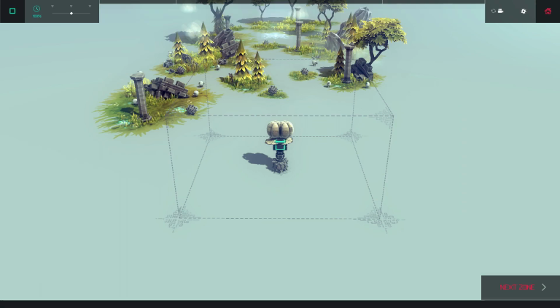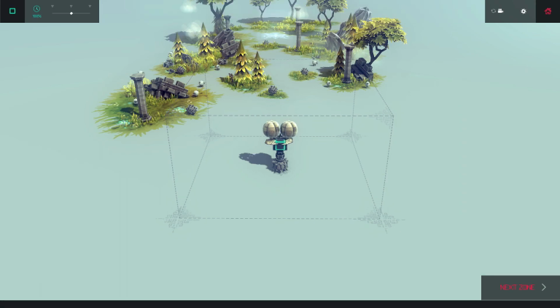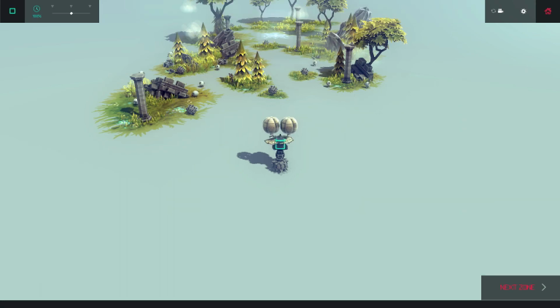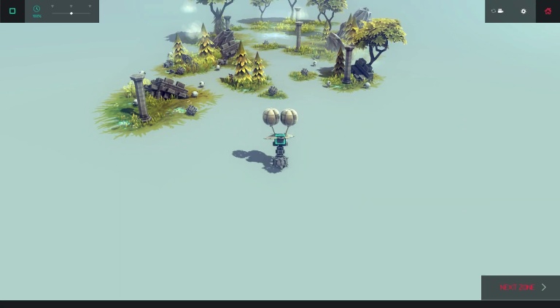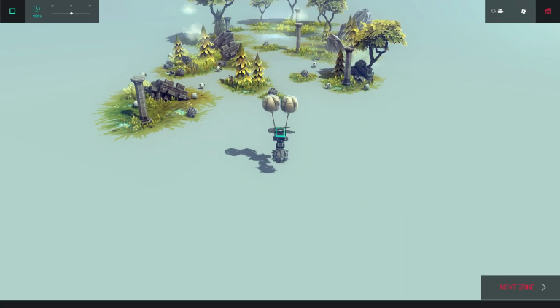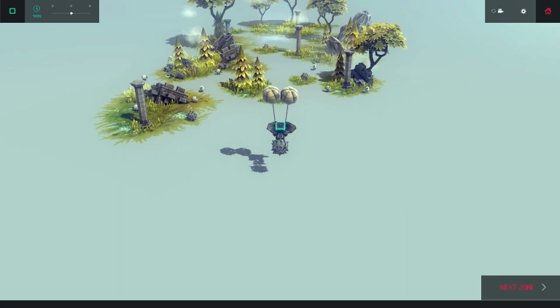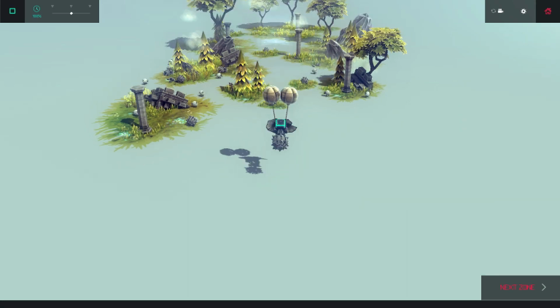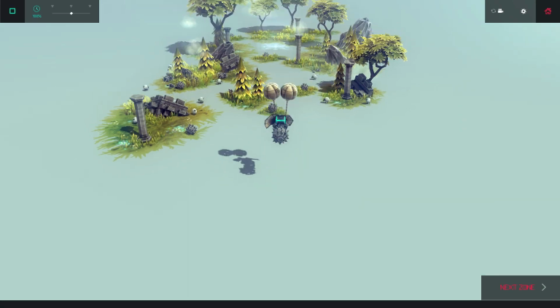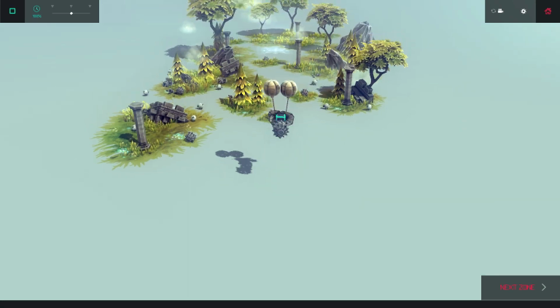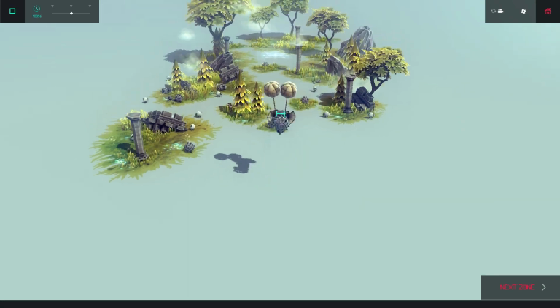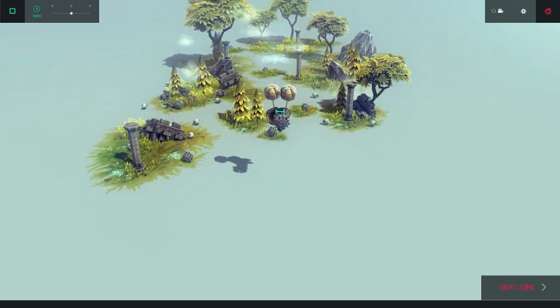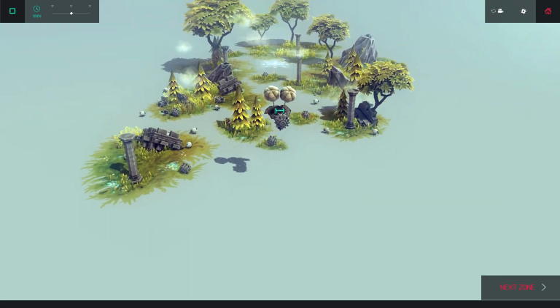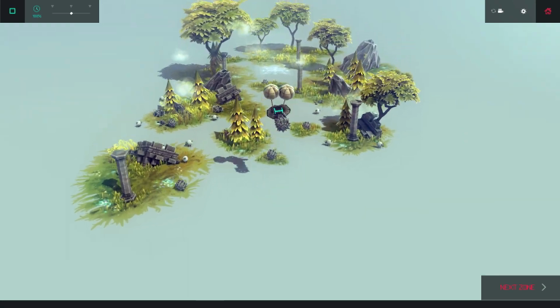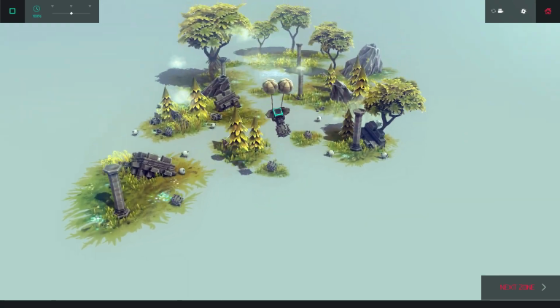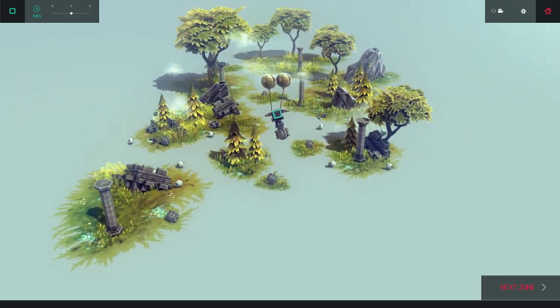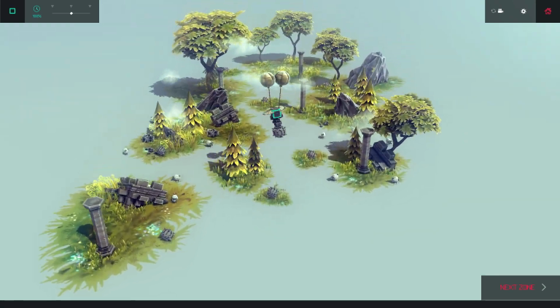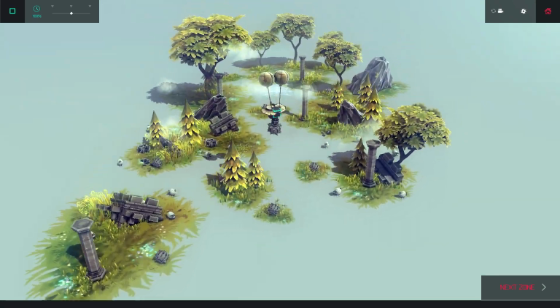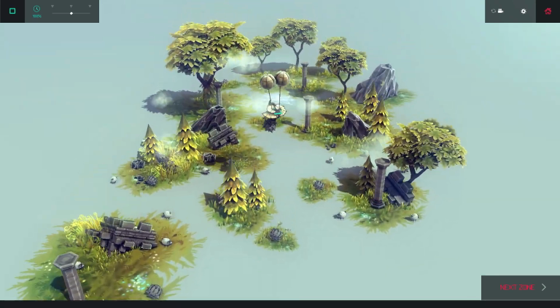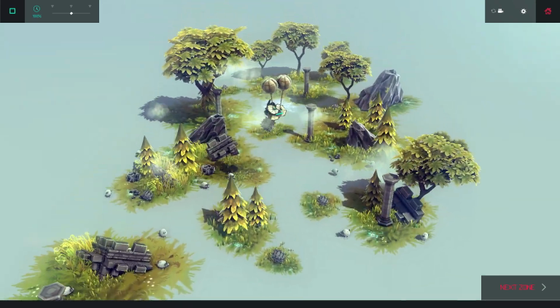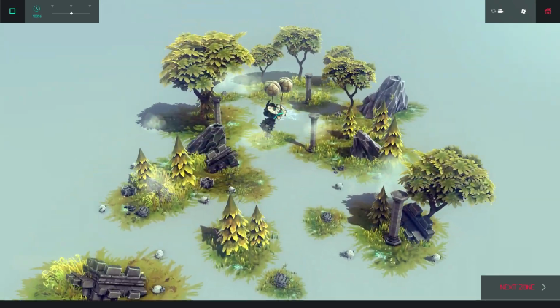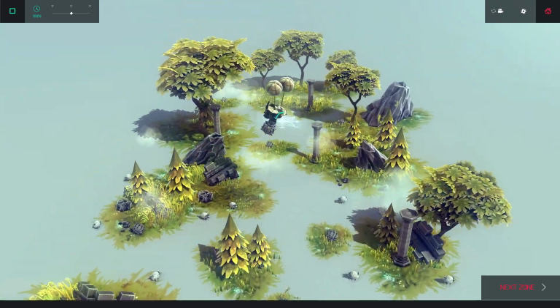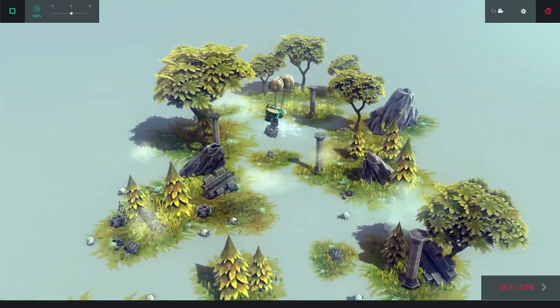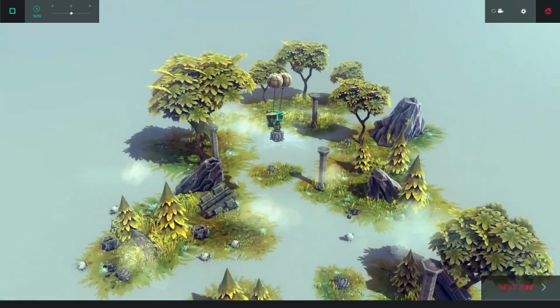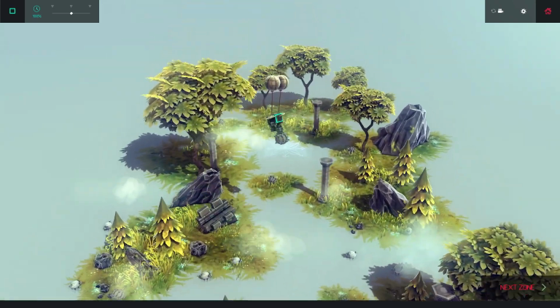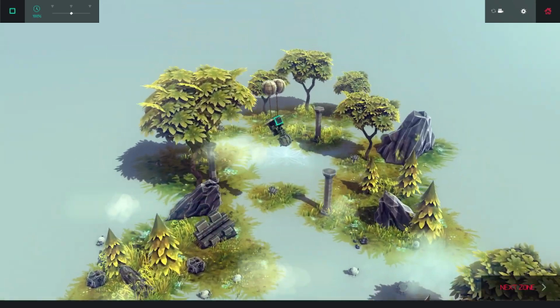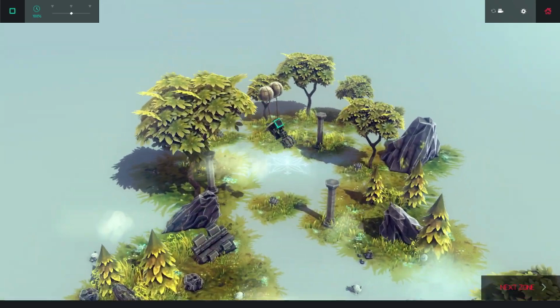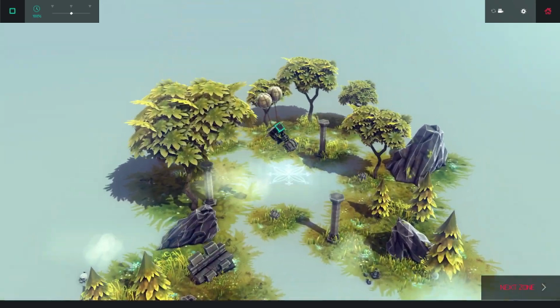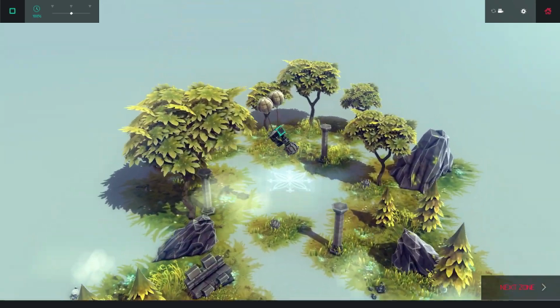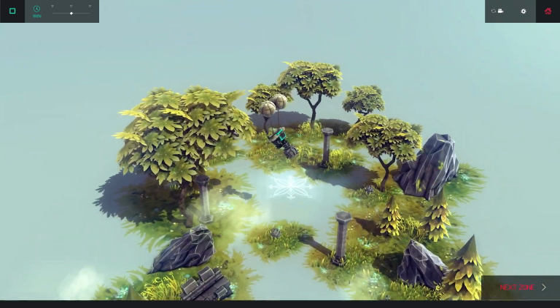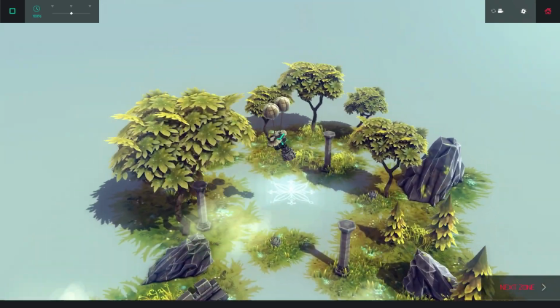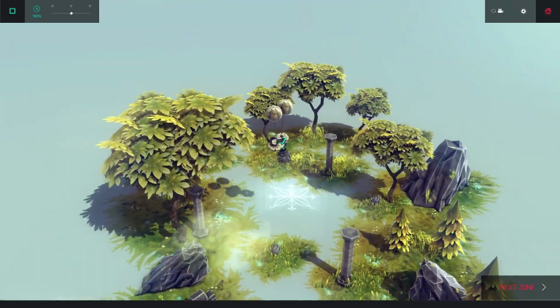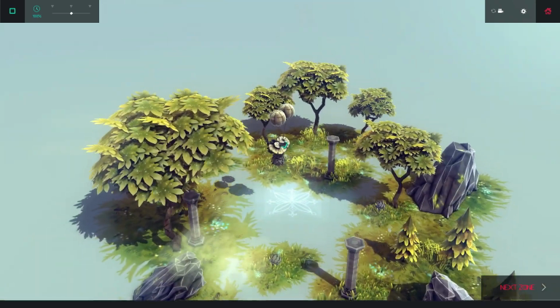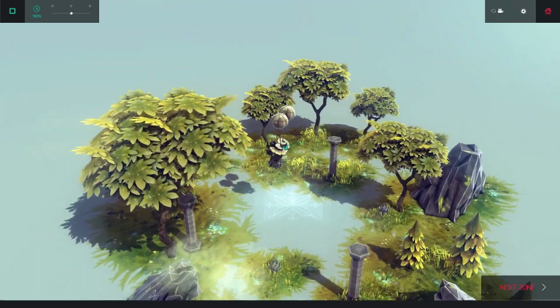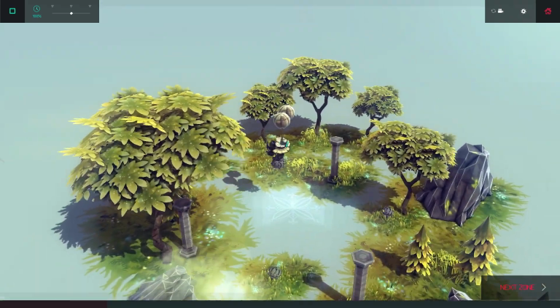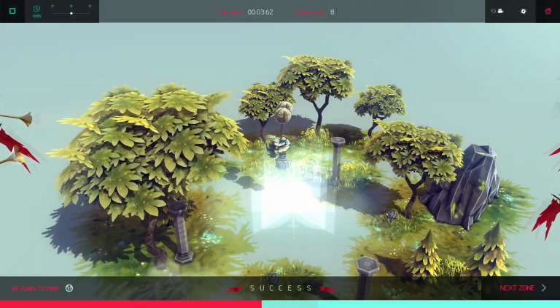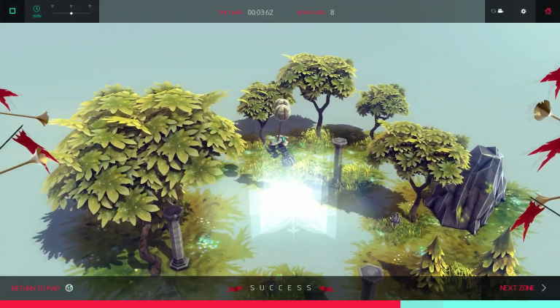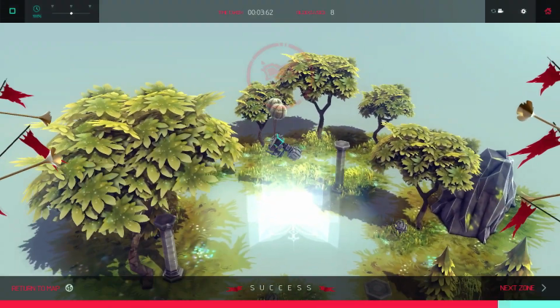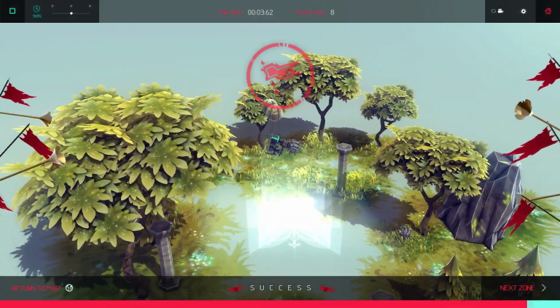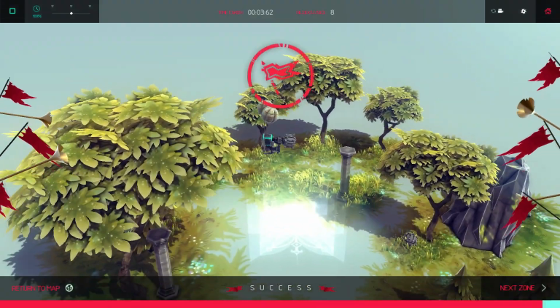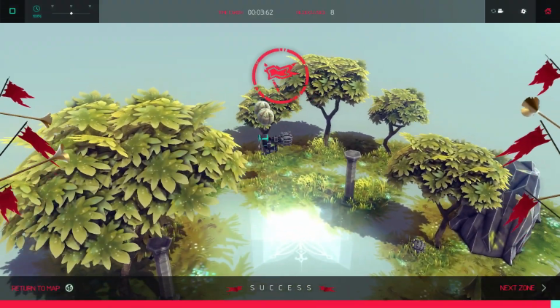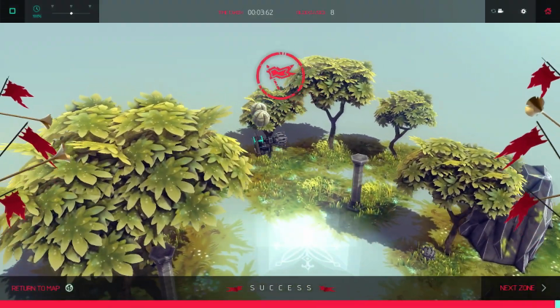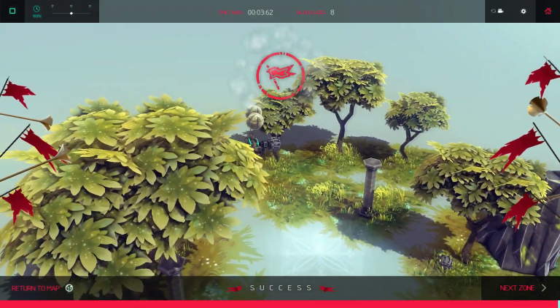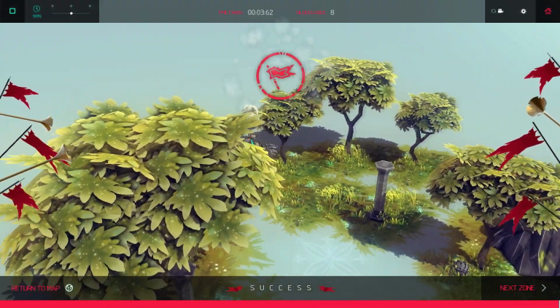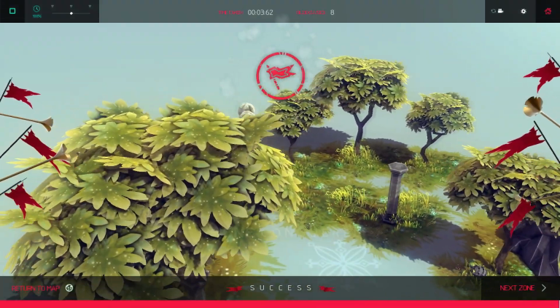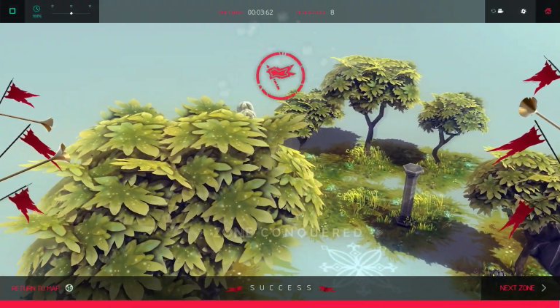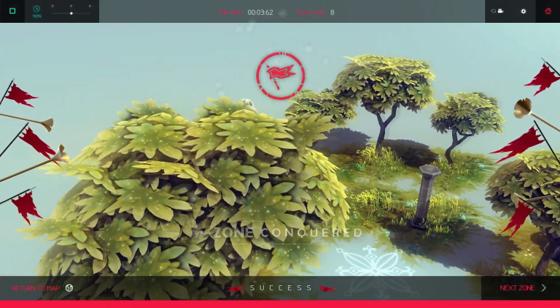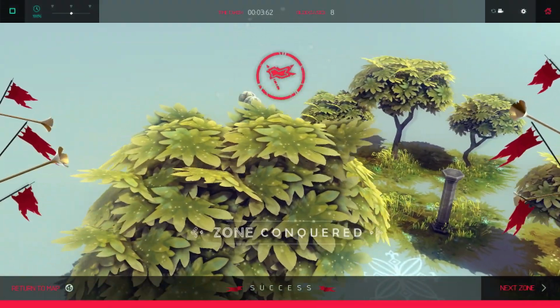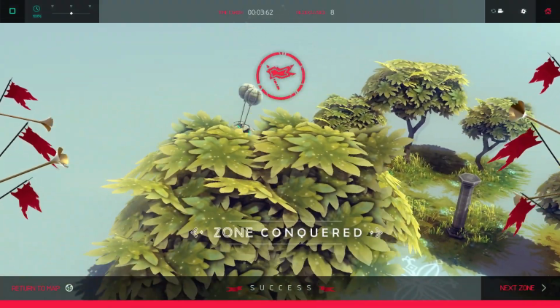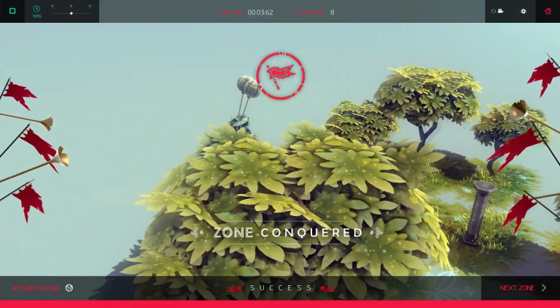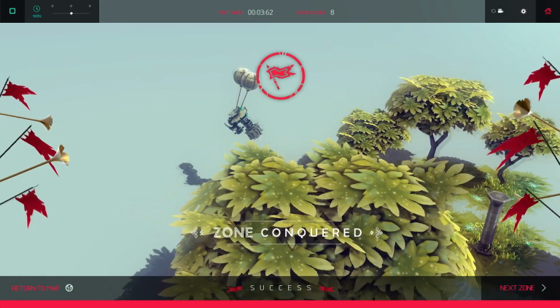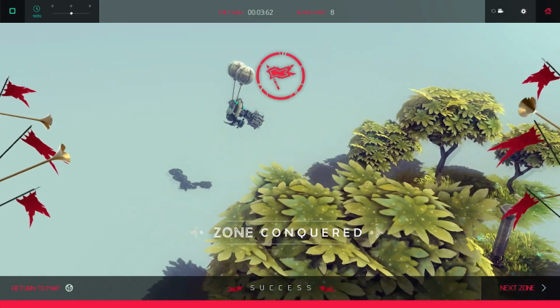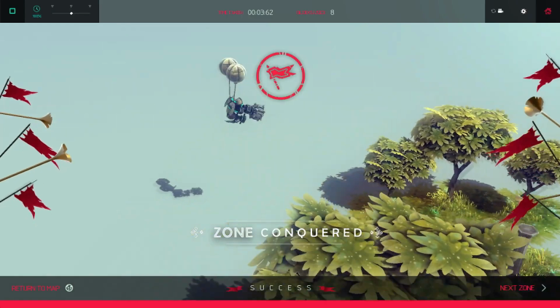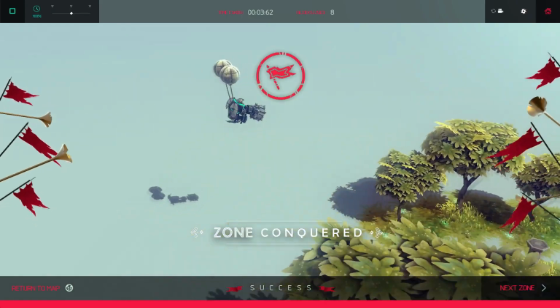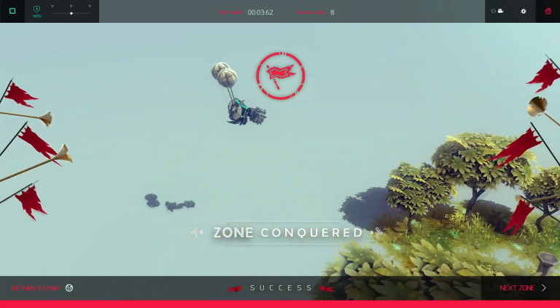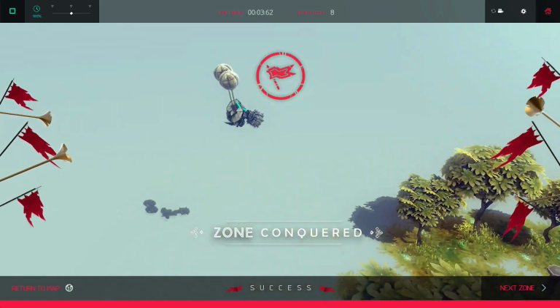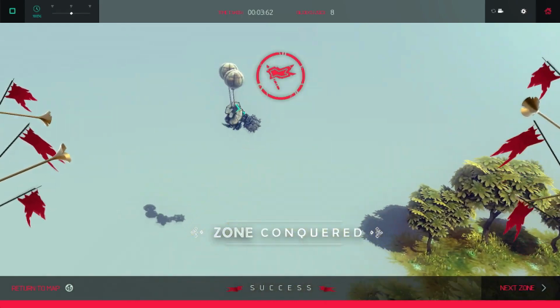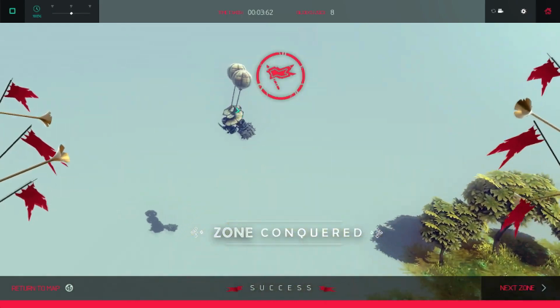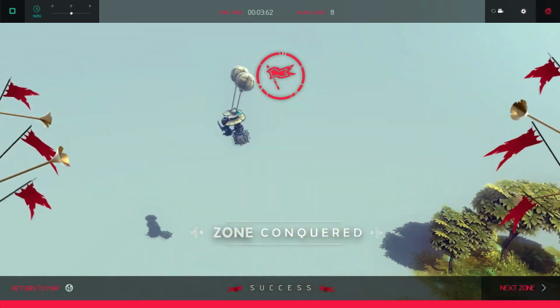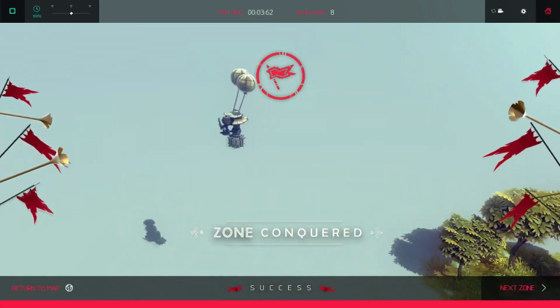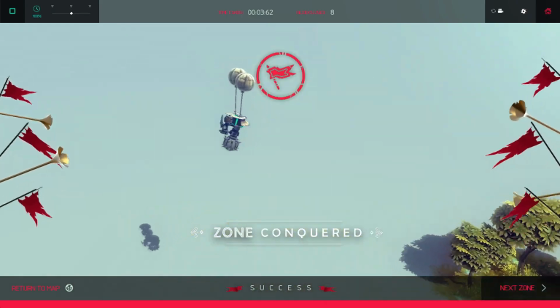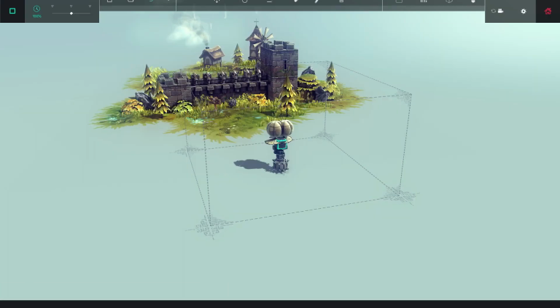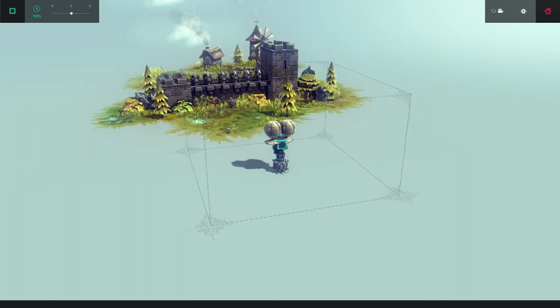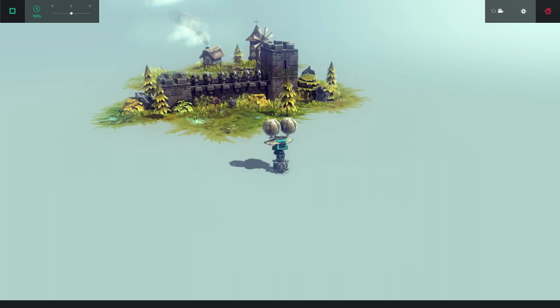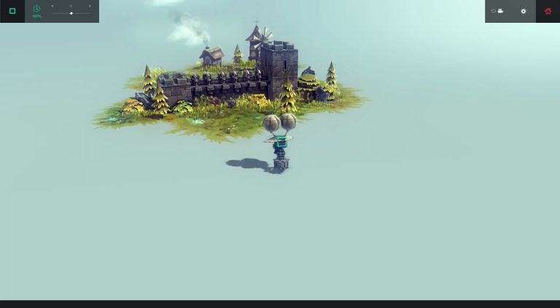So with that in mind, I introduce my 8-block machine that can beat all 30 current zones, which I call 8 Up.